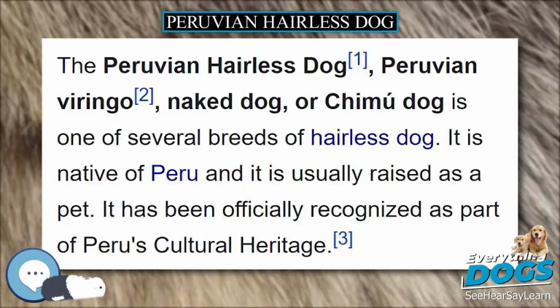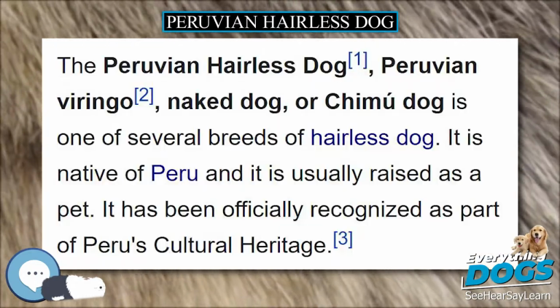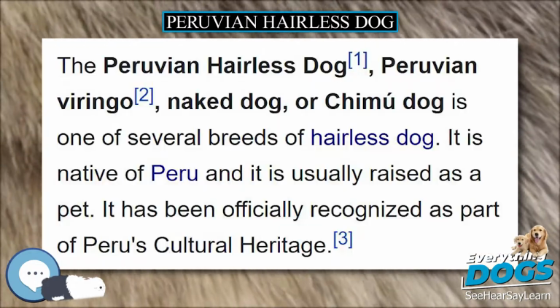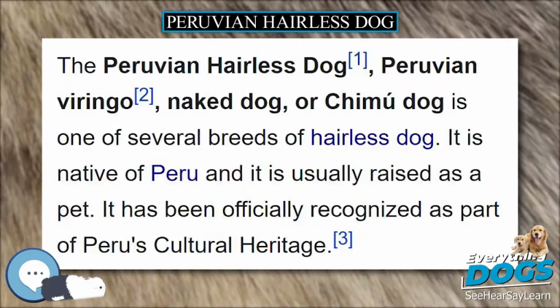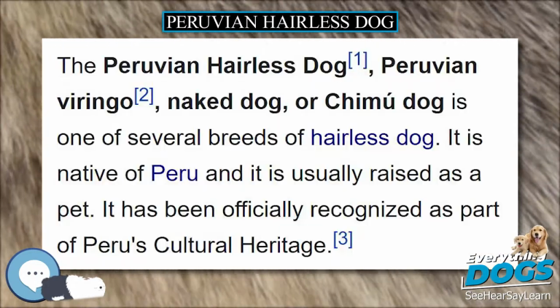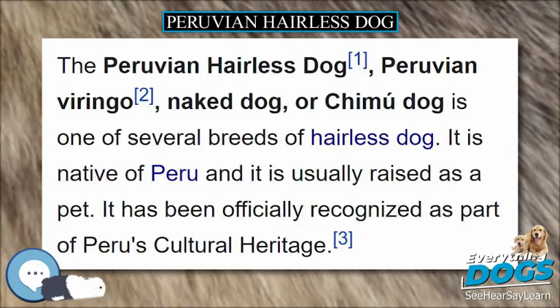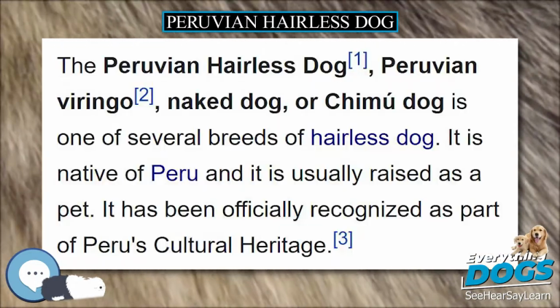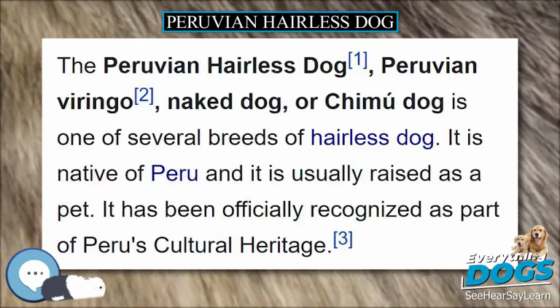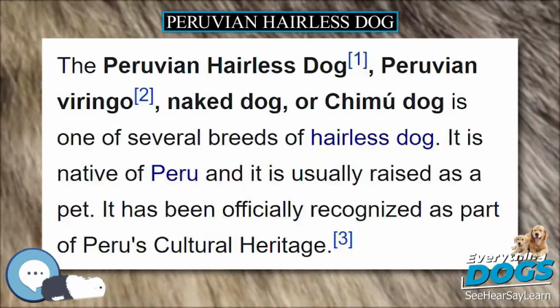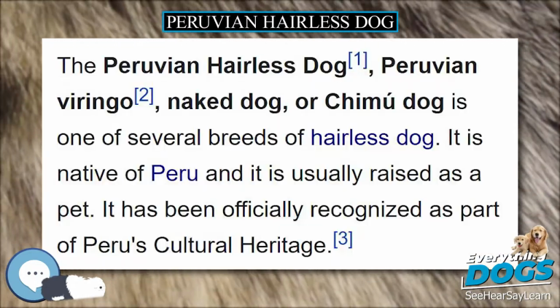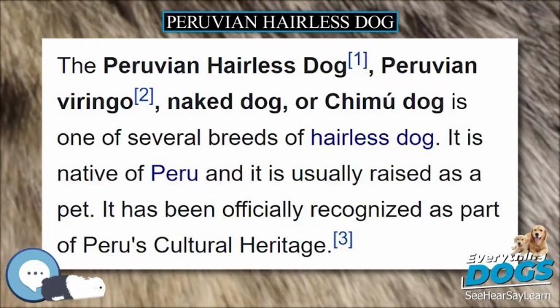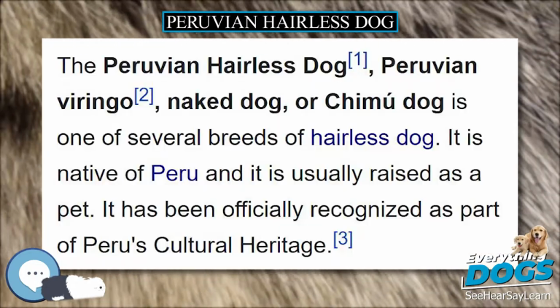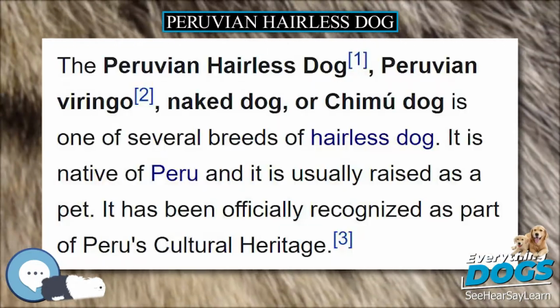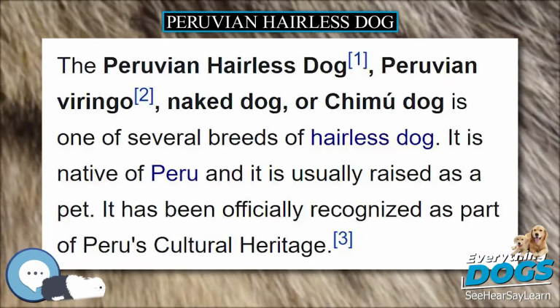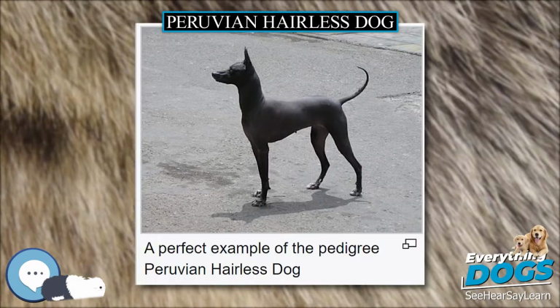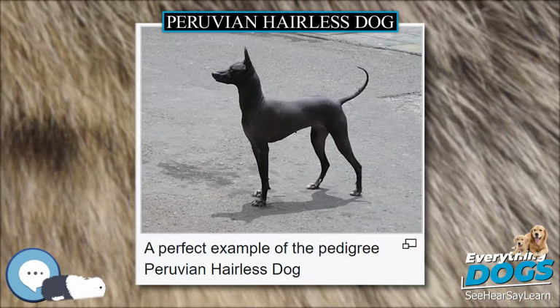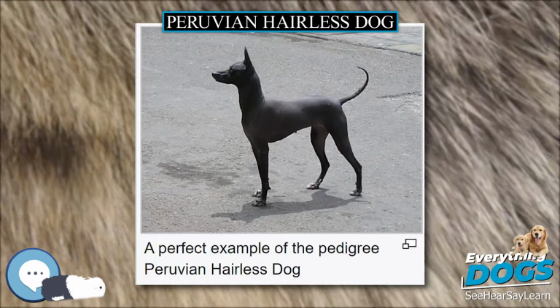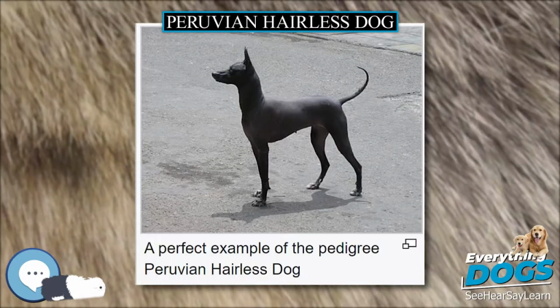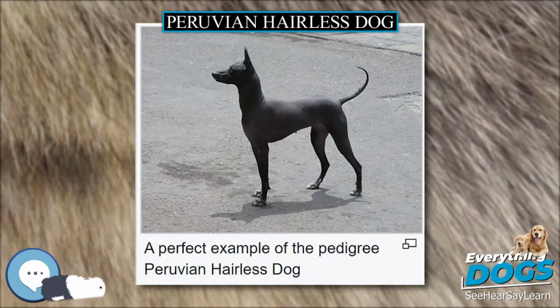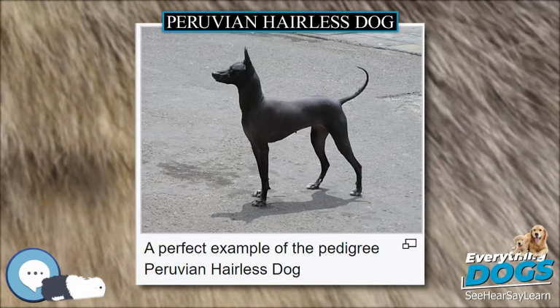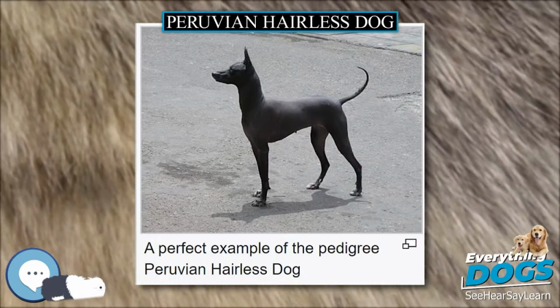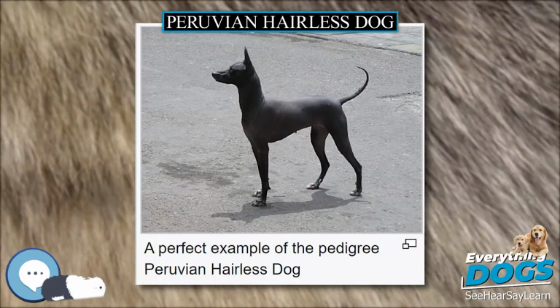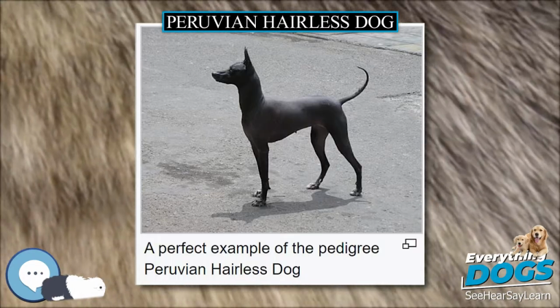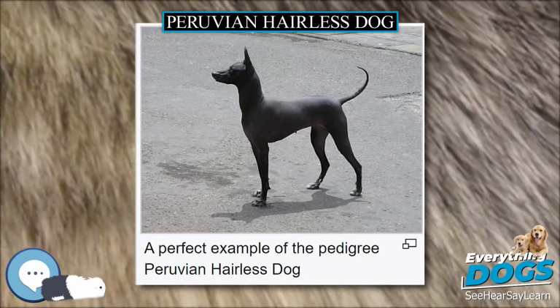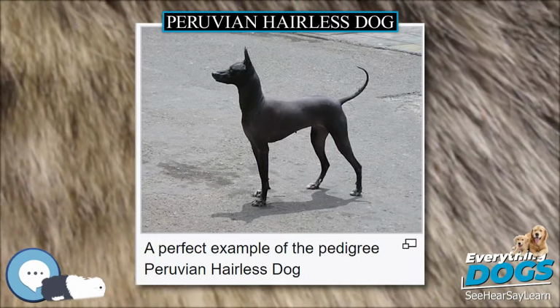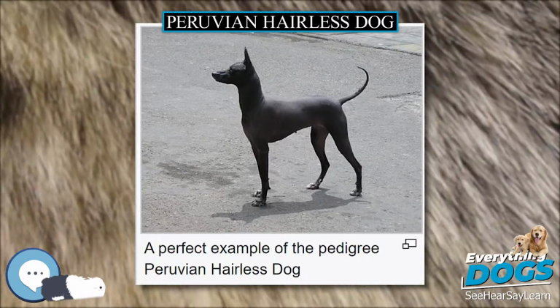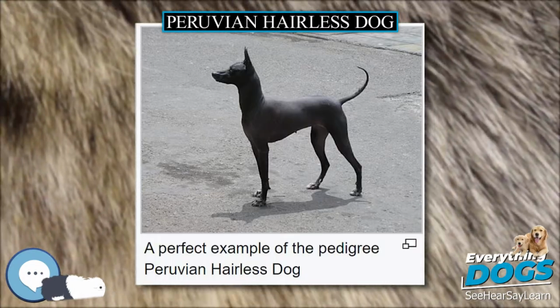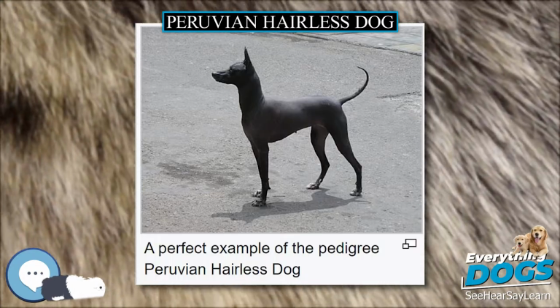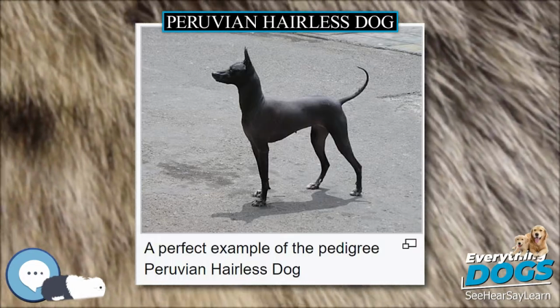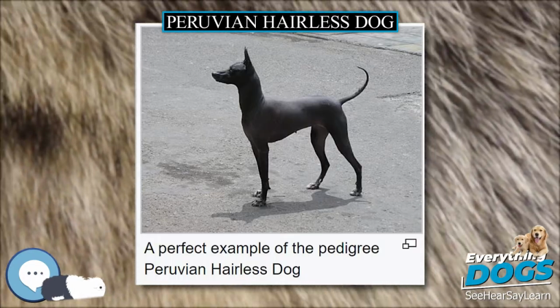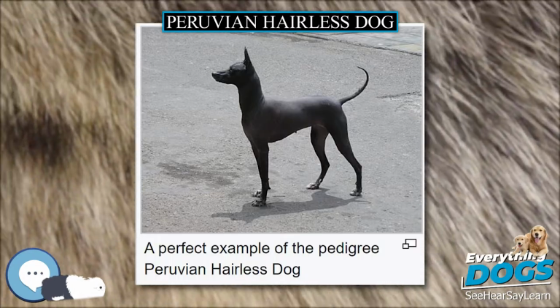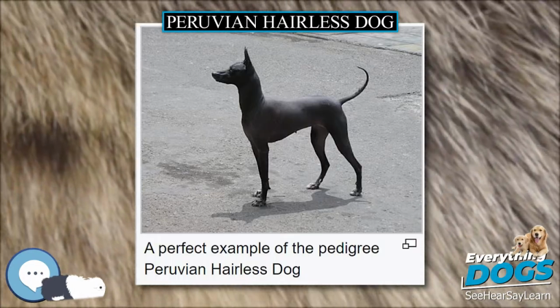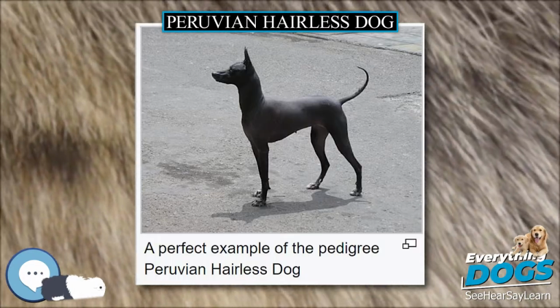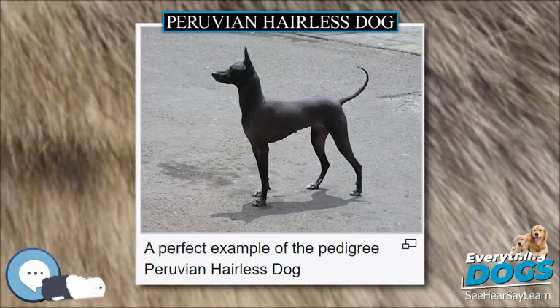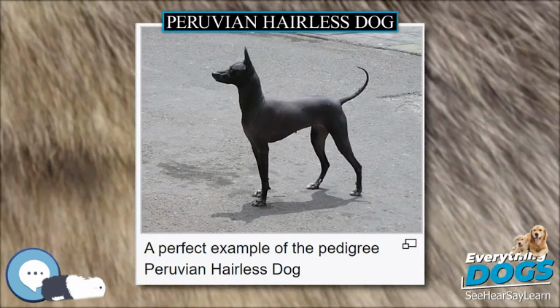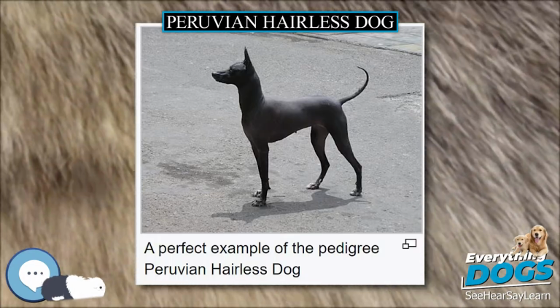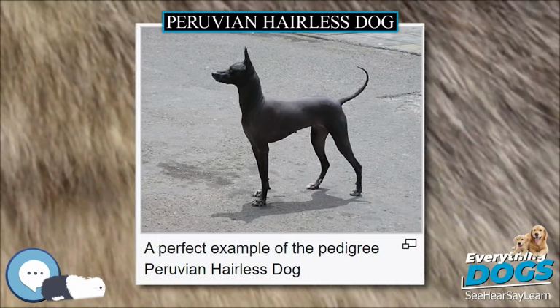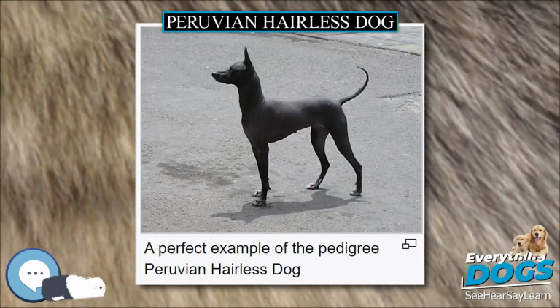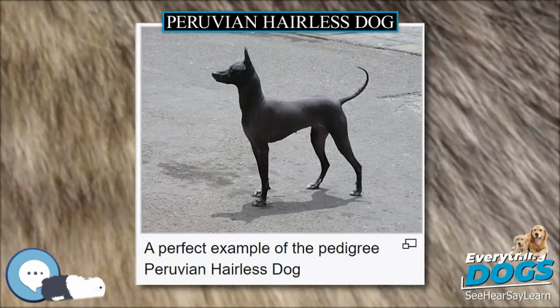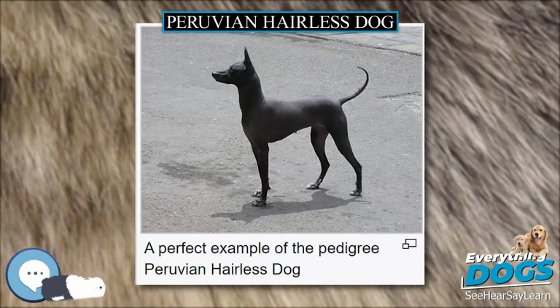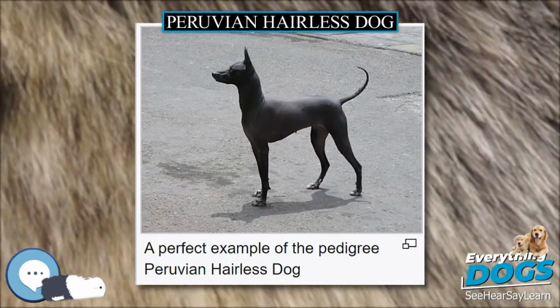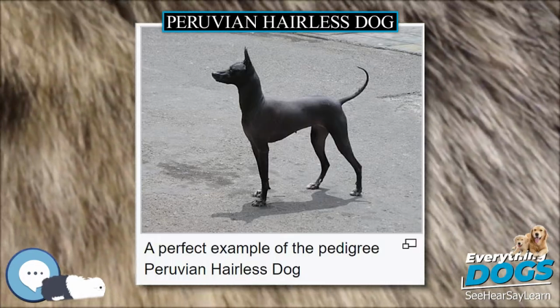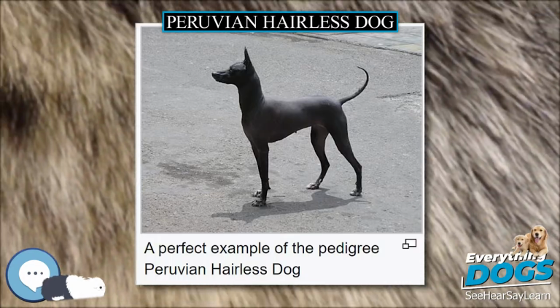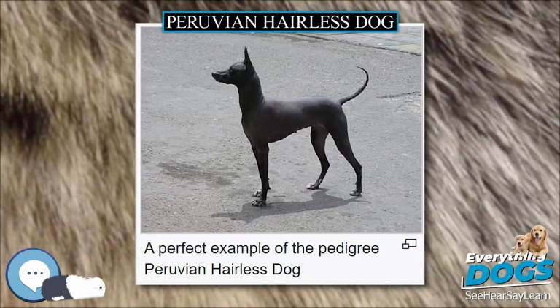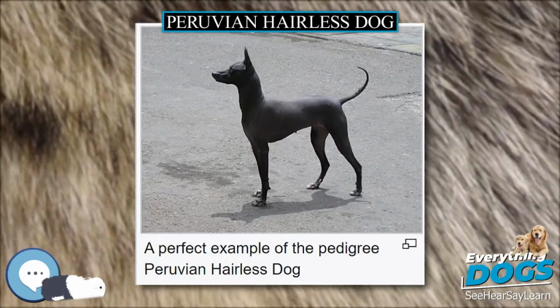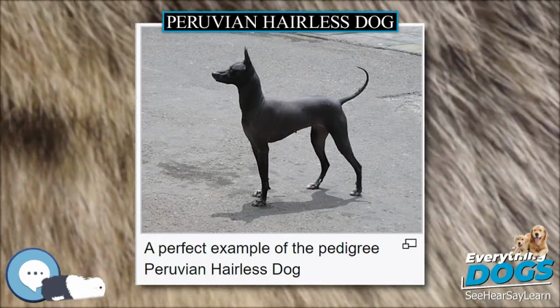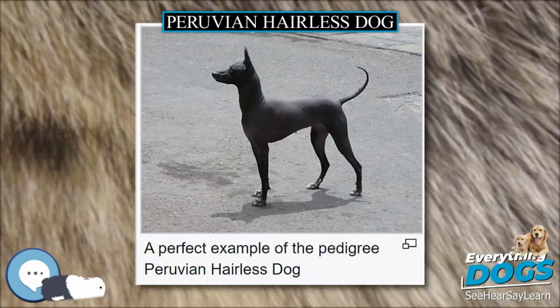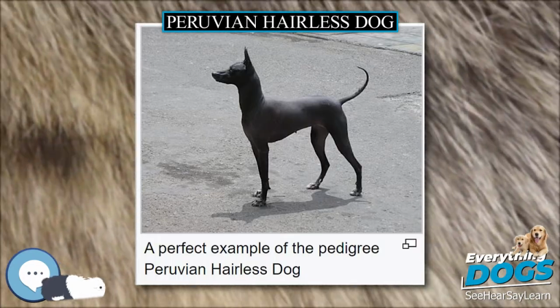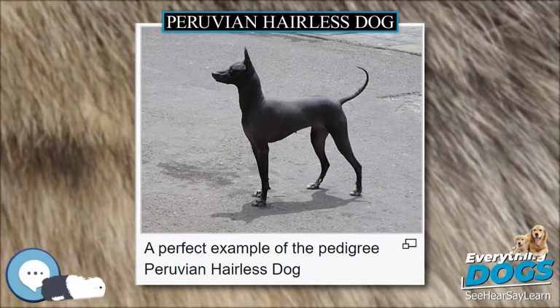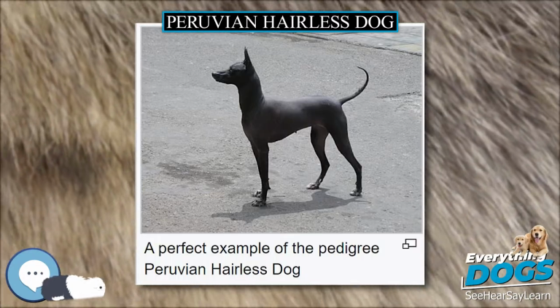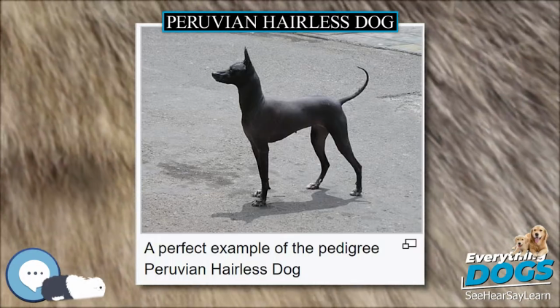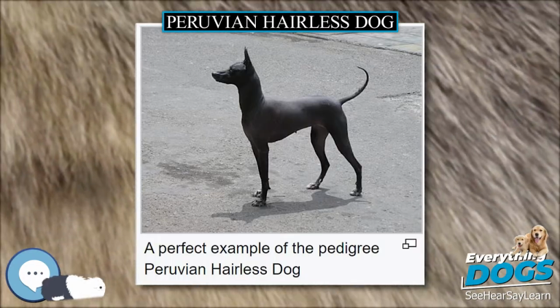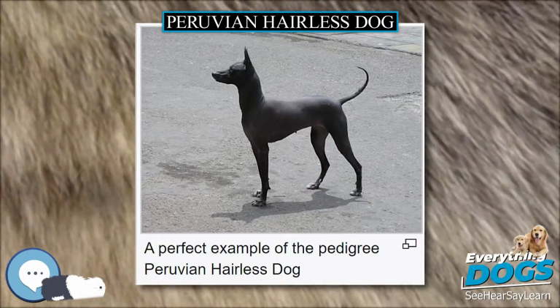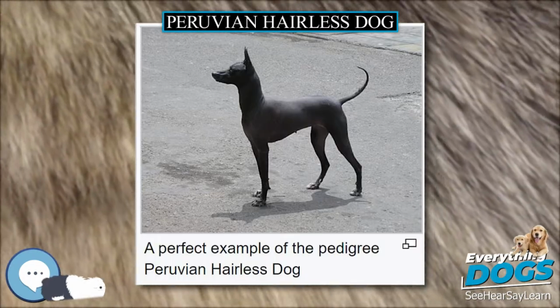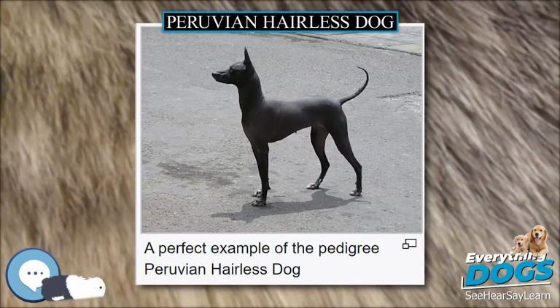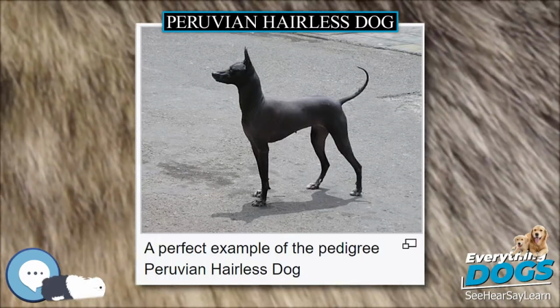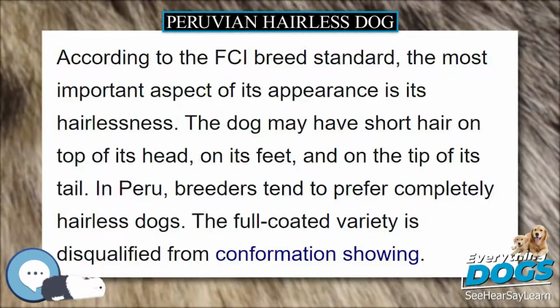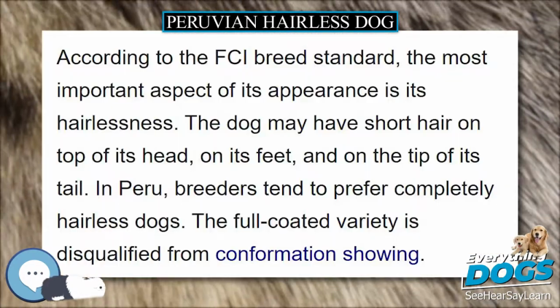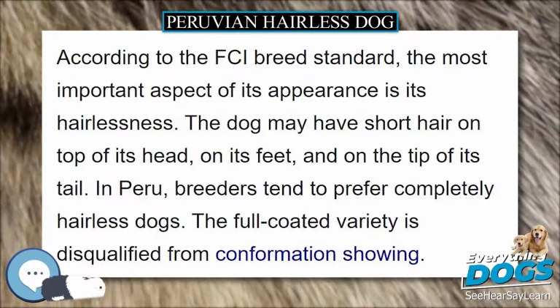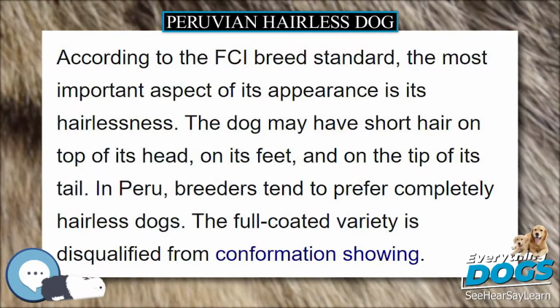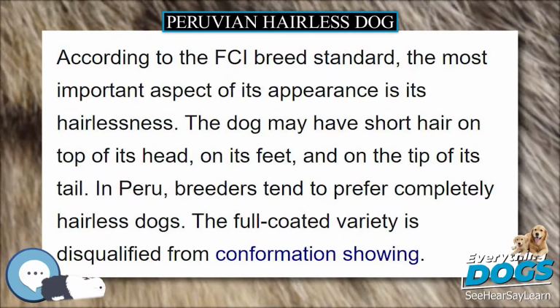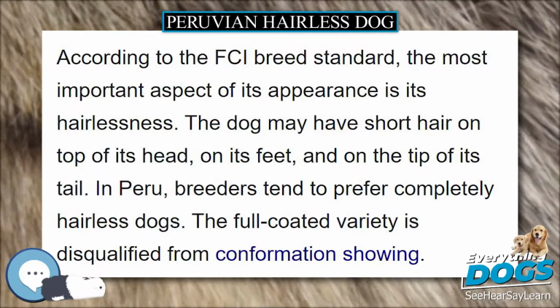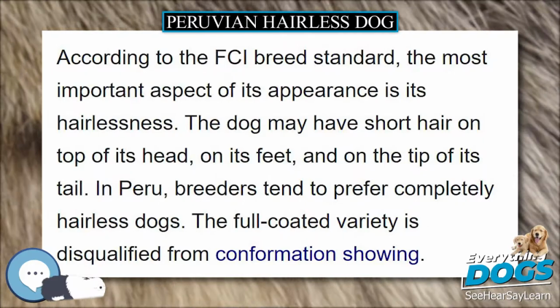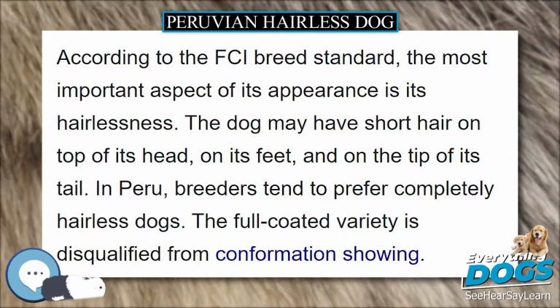The eye color is linked to the skin color. It is always brown, but dogs with light colors can have clearer eyes than darker-skinned dogs.